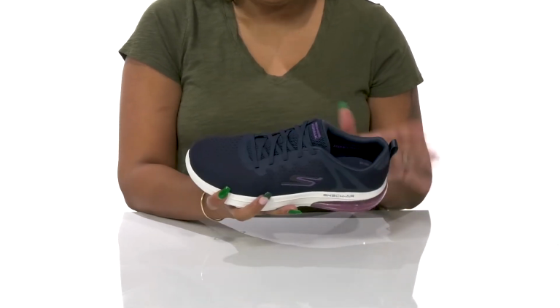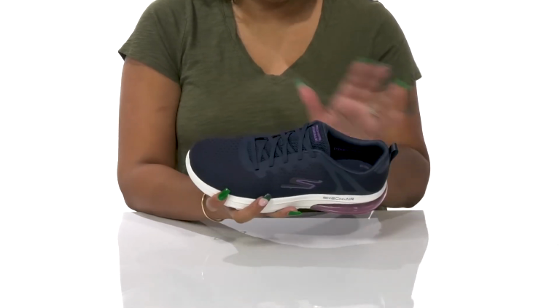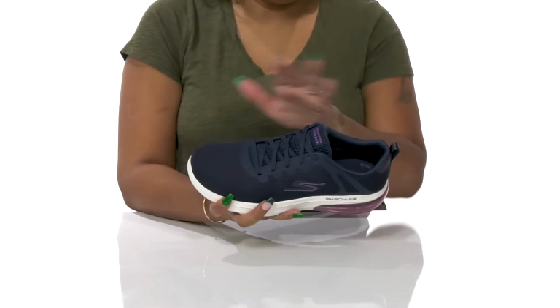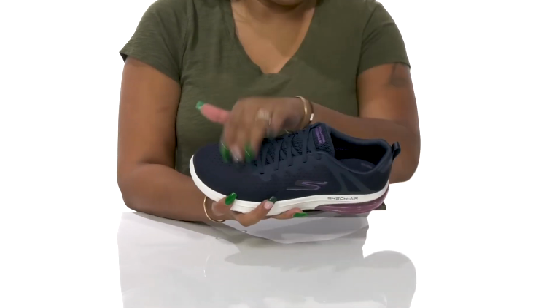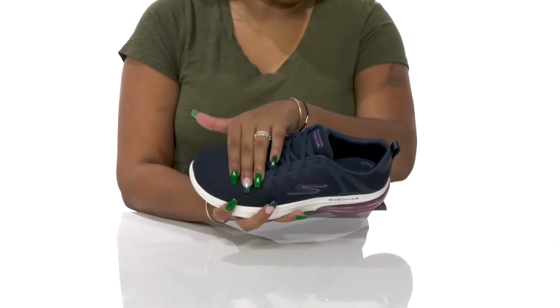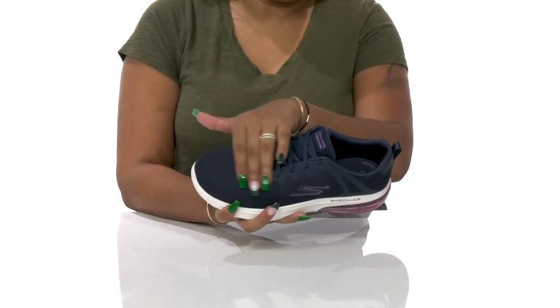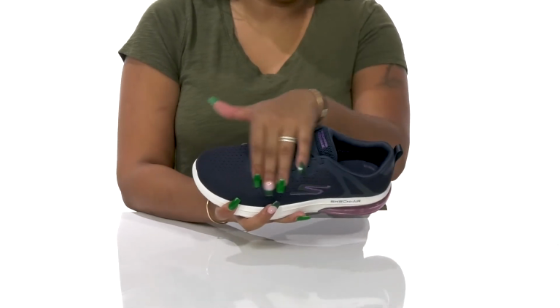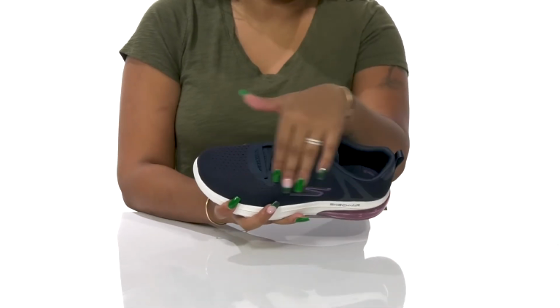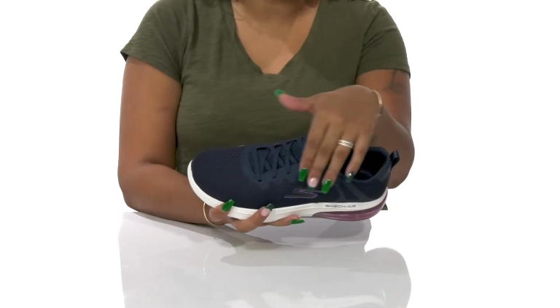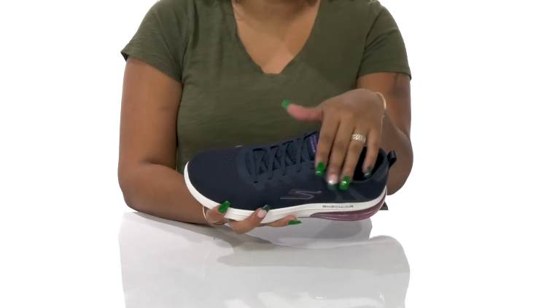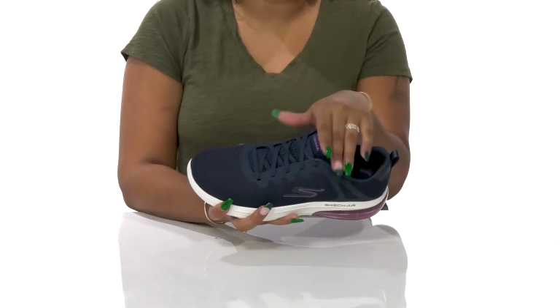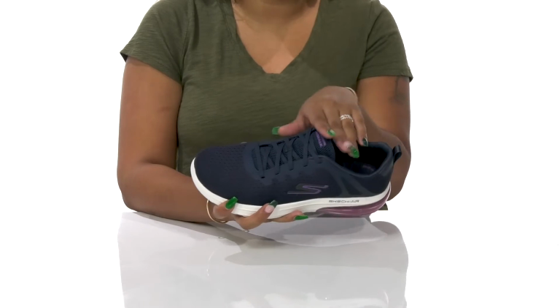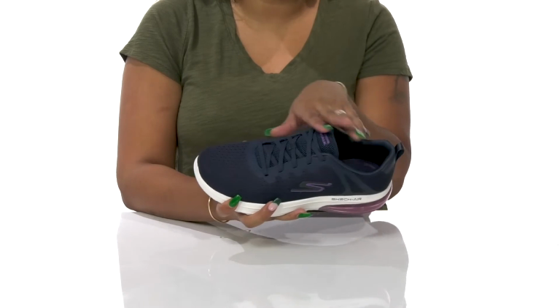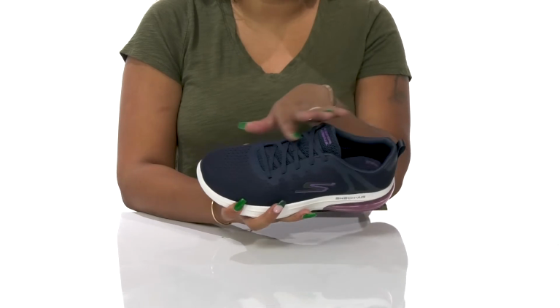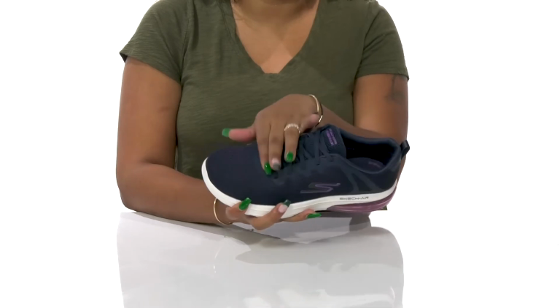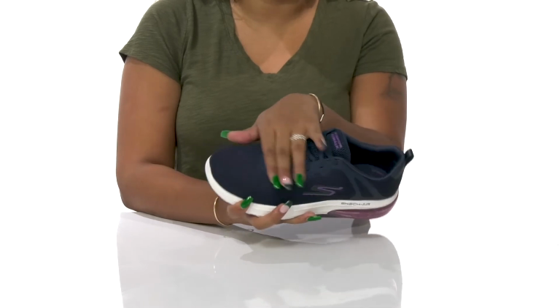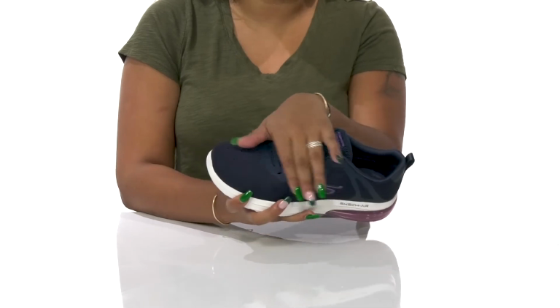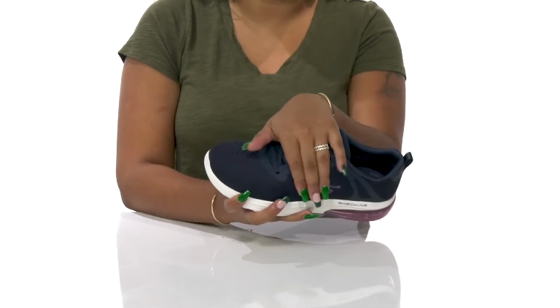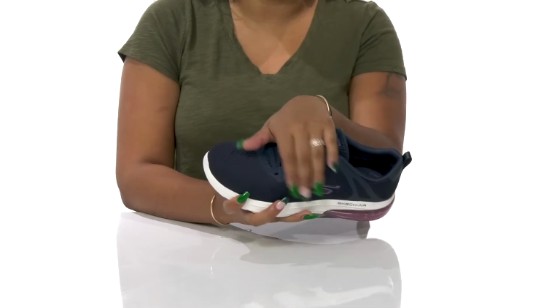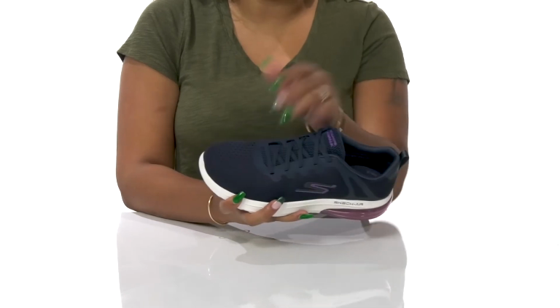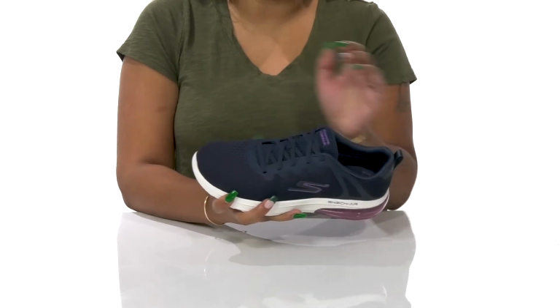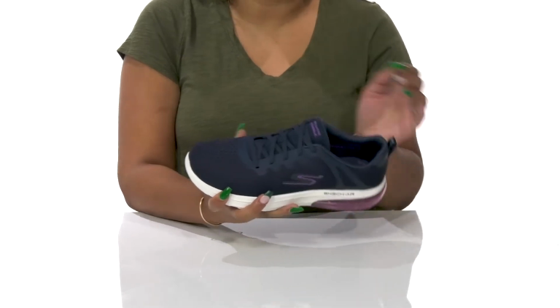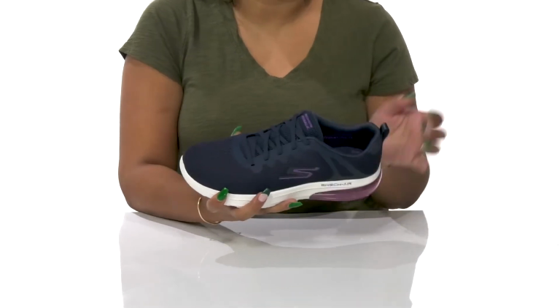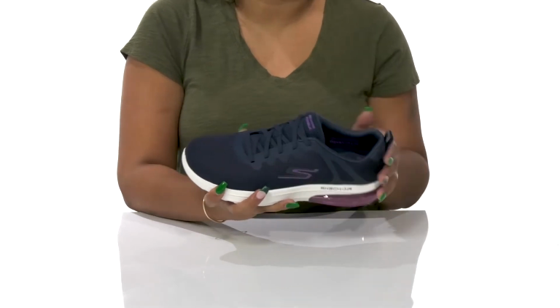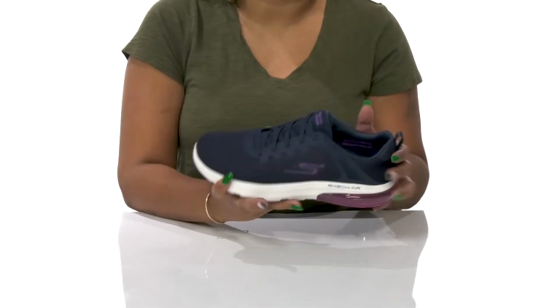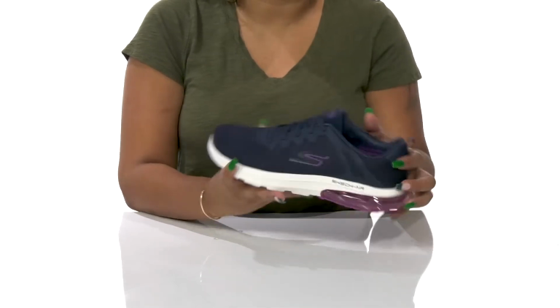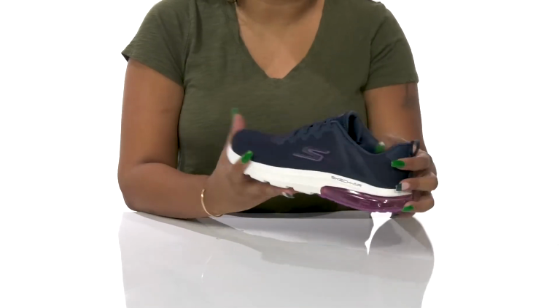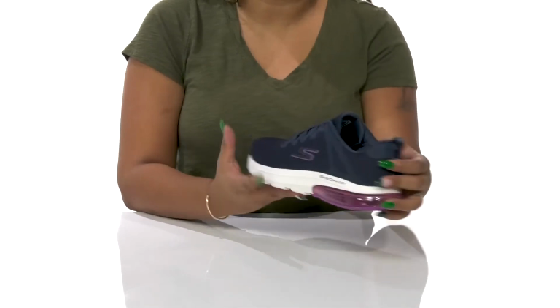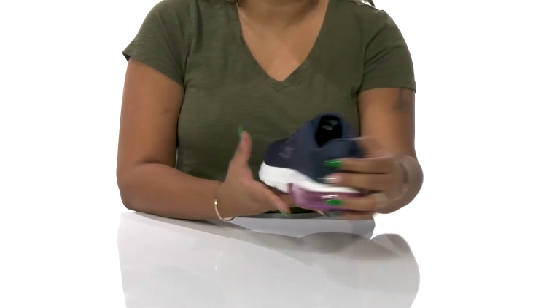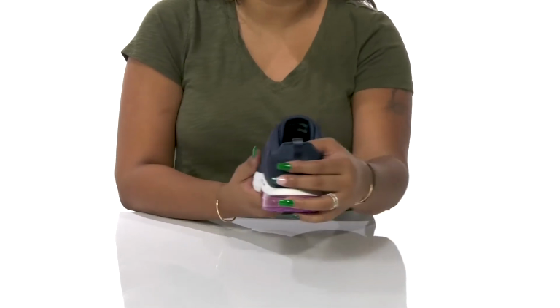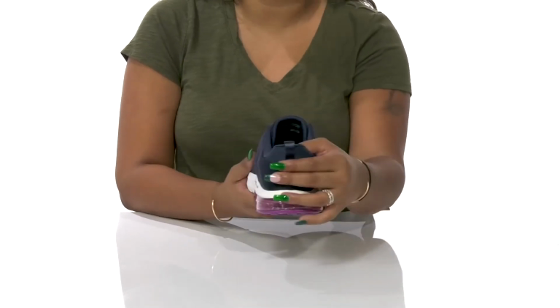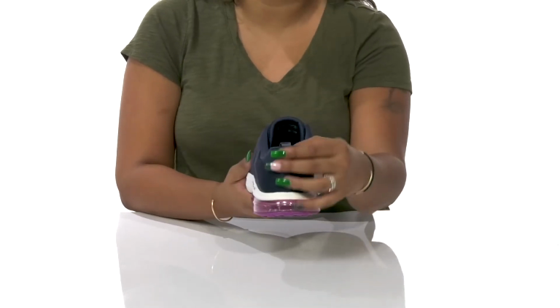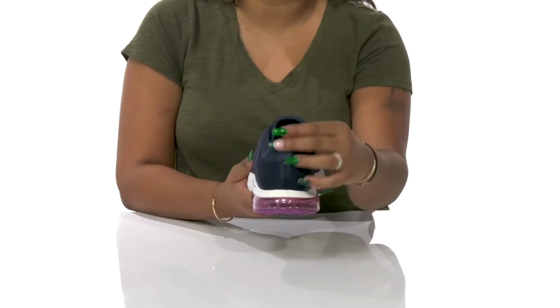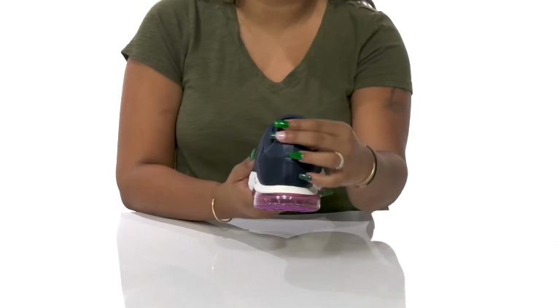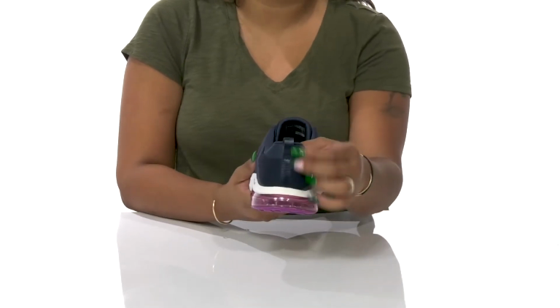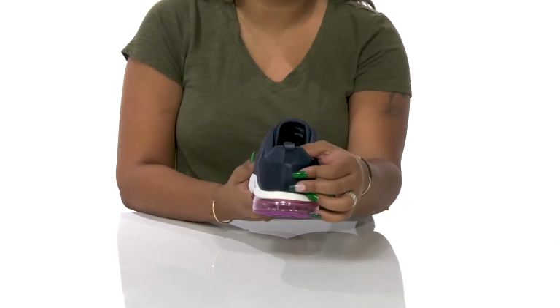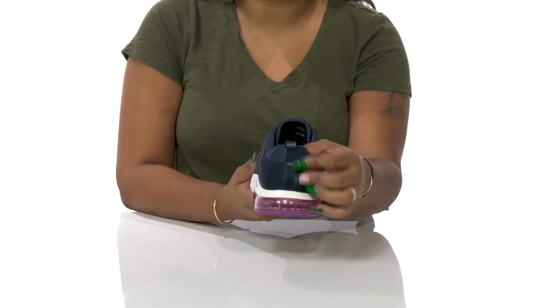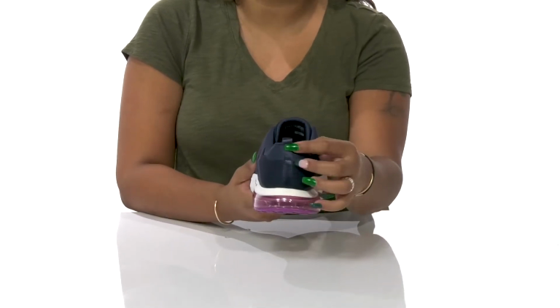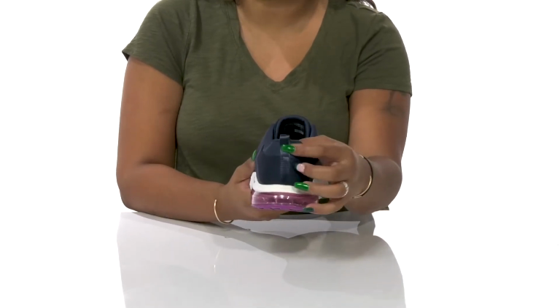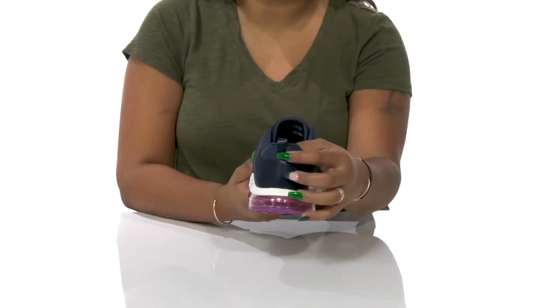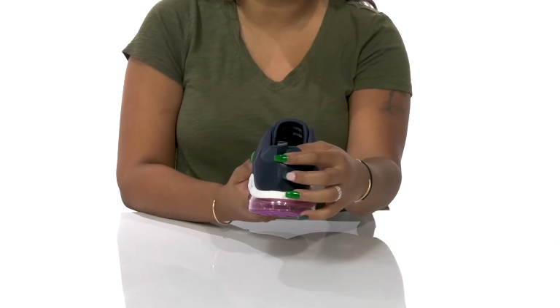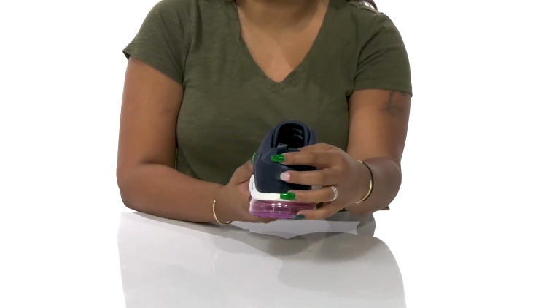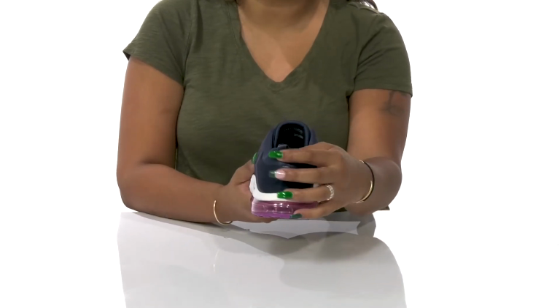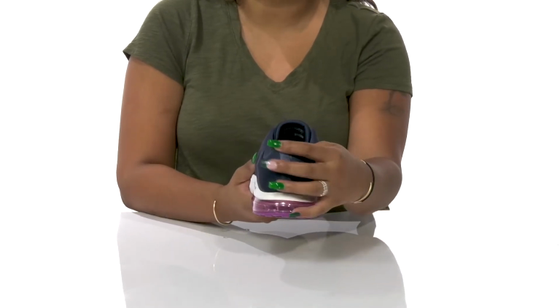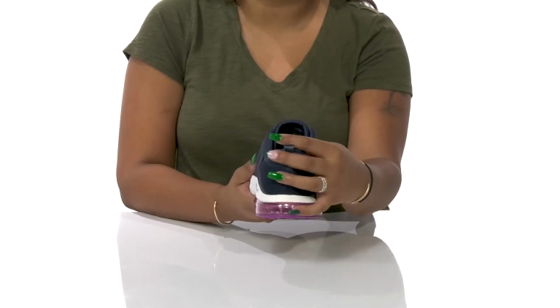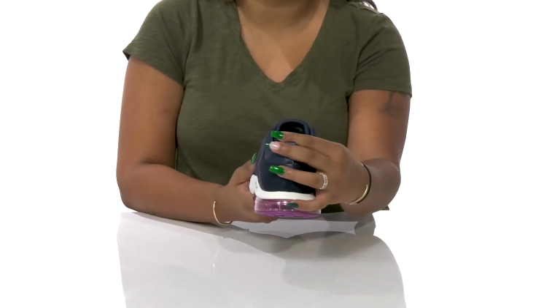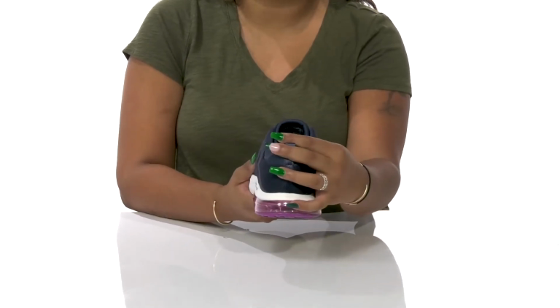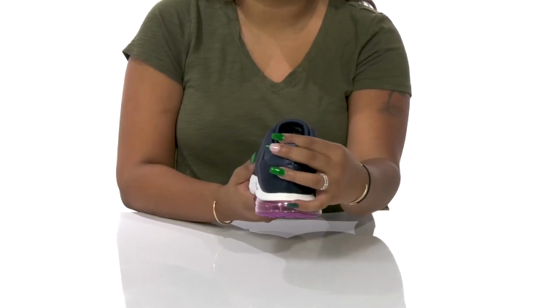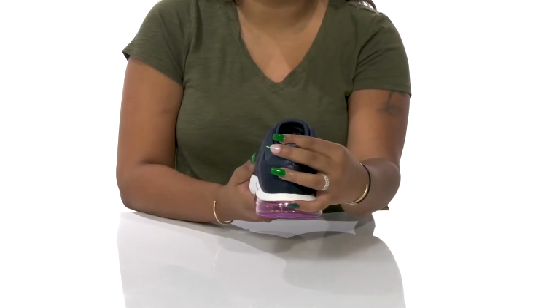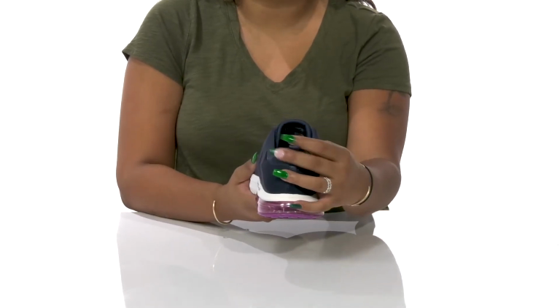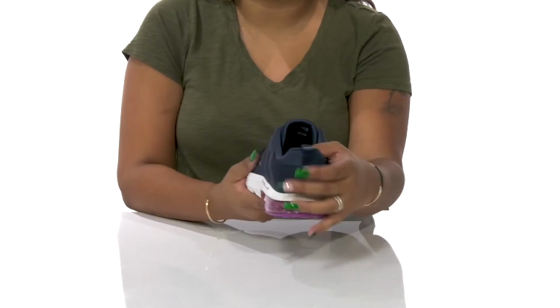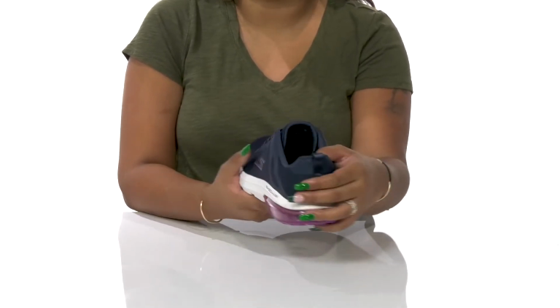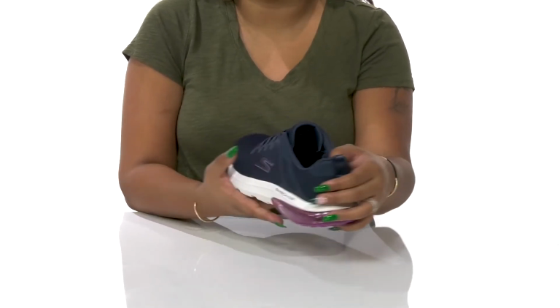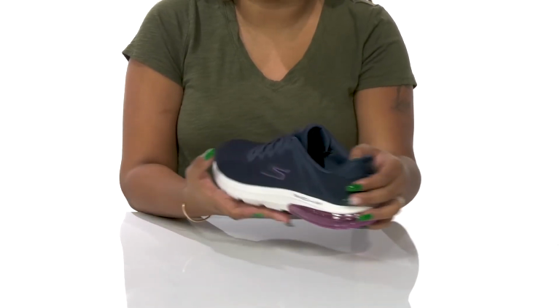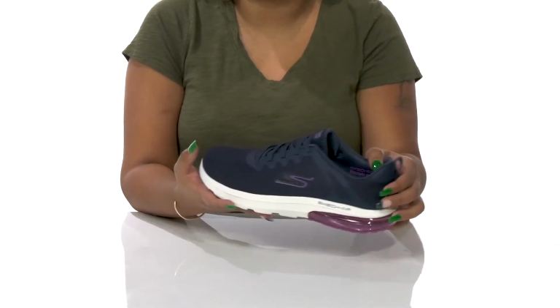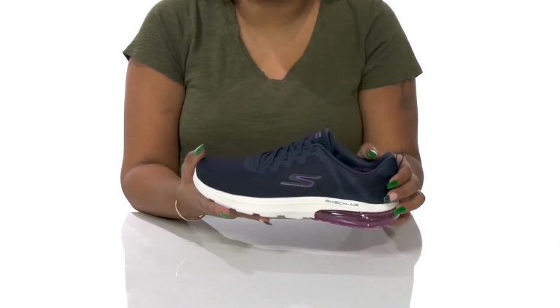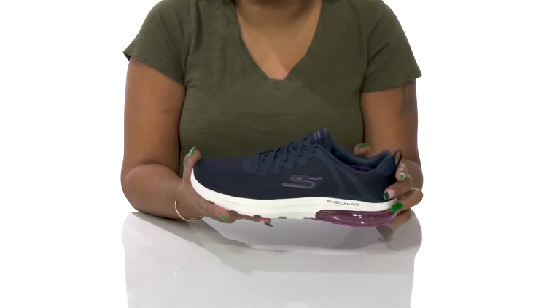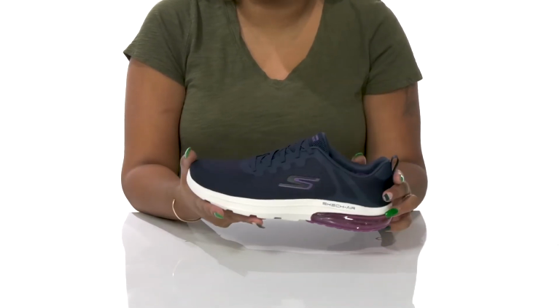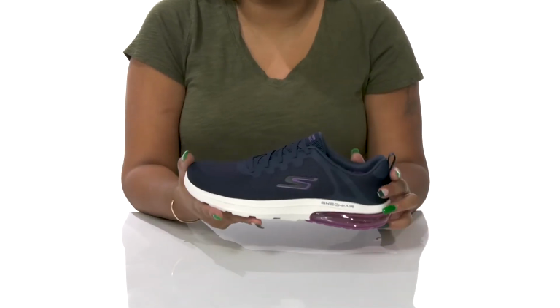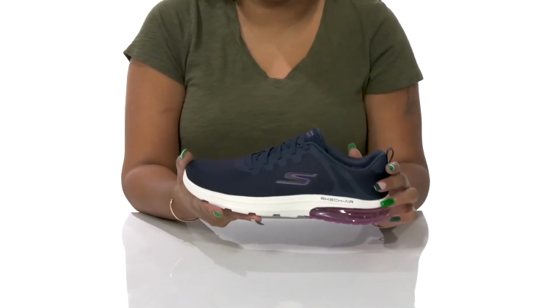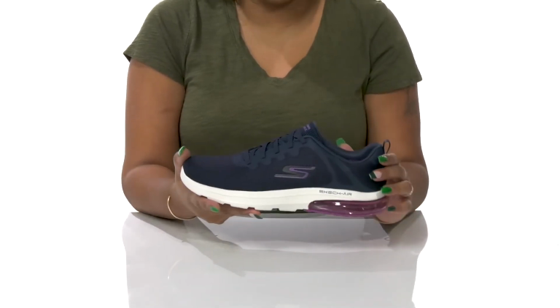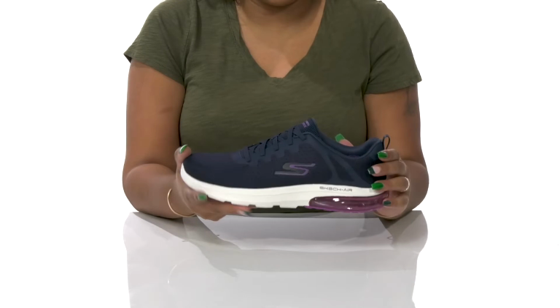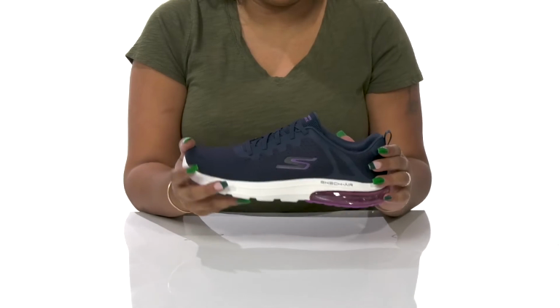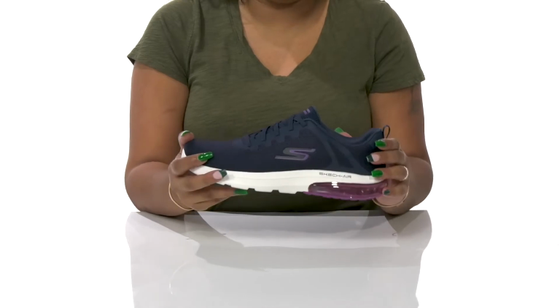The classic lace-up closure allows you to secure the fit while the pull tab at the back makes it super easy to pull these on or off.